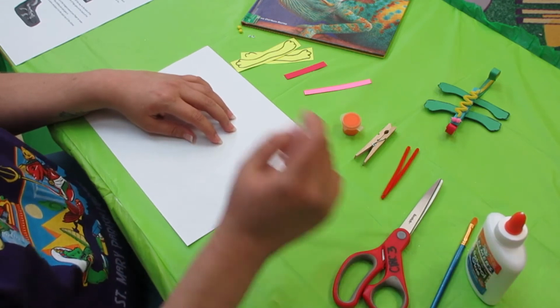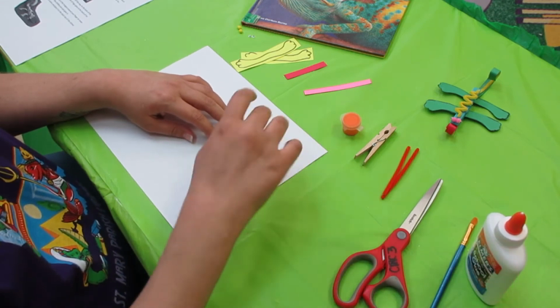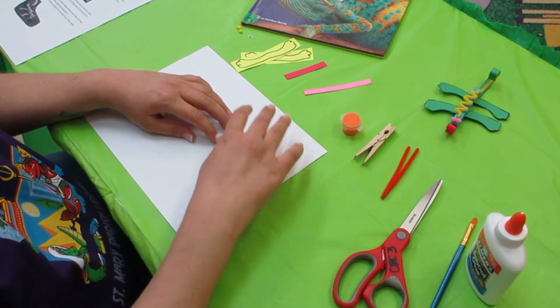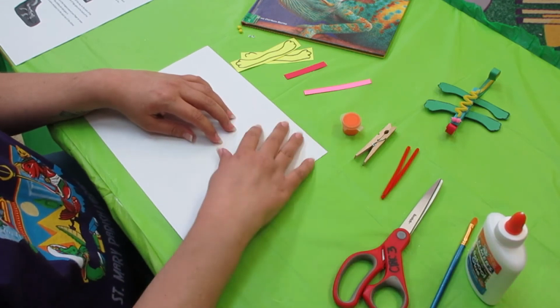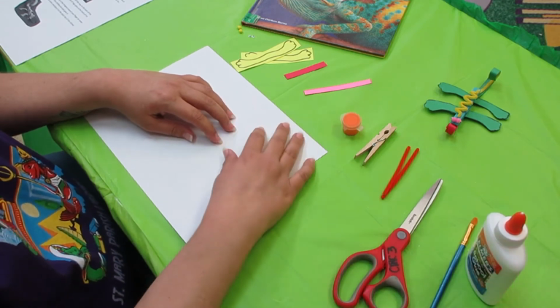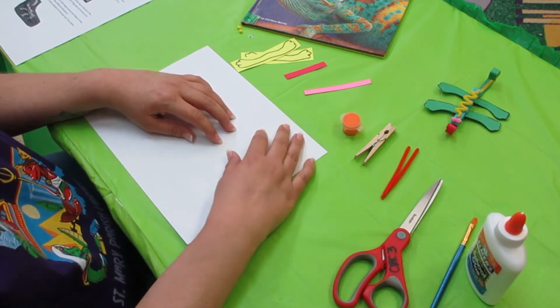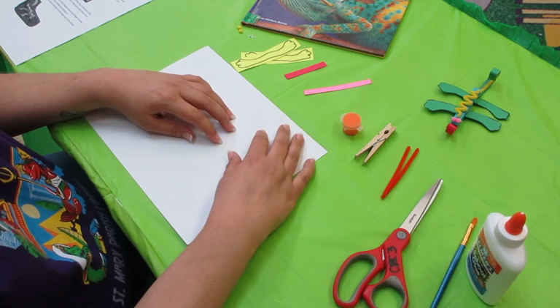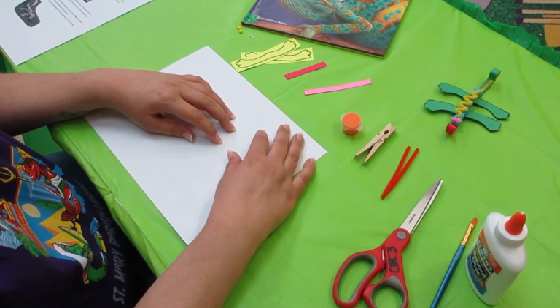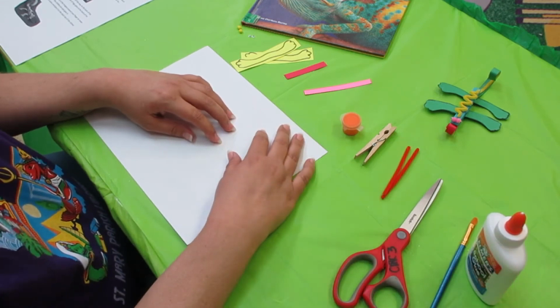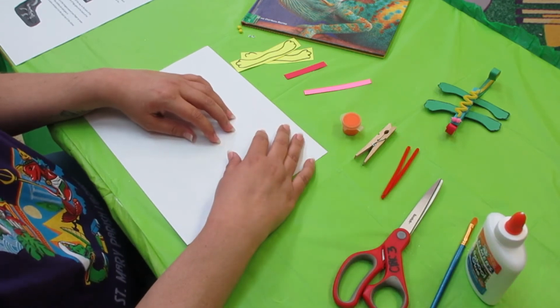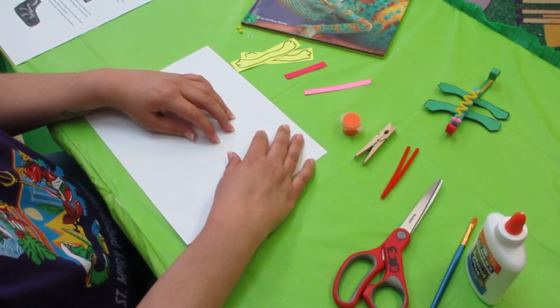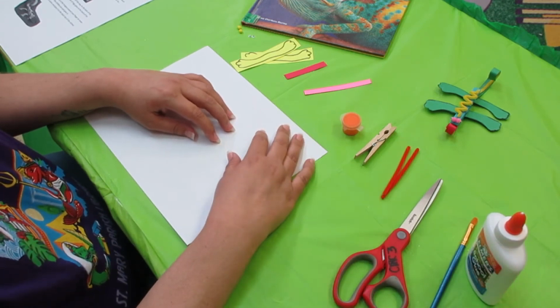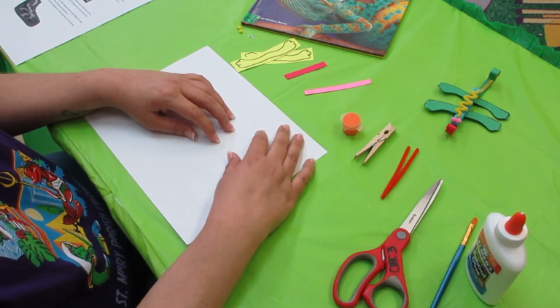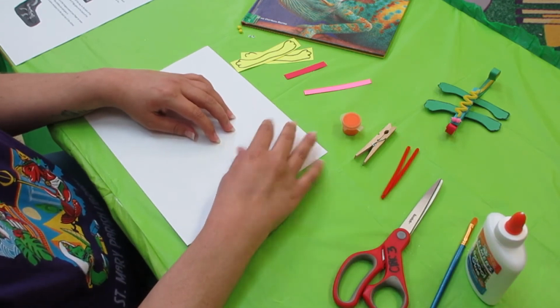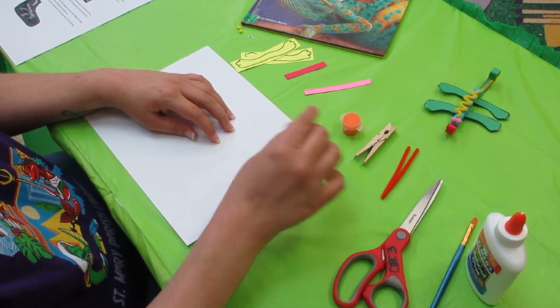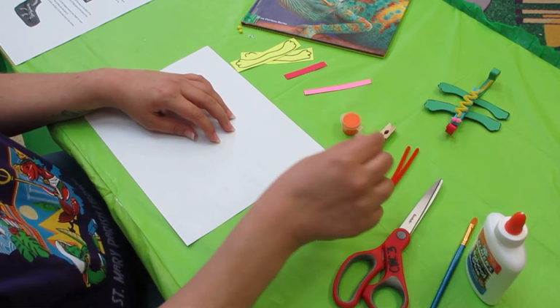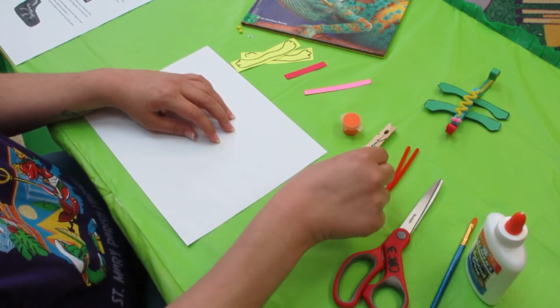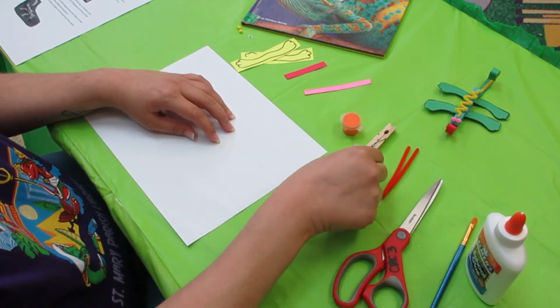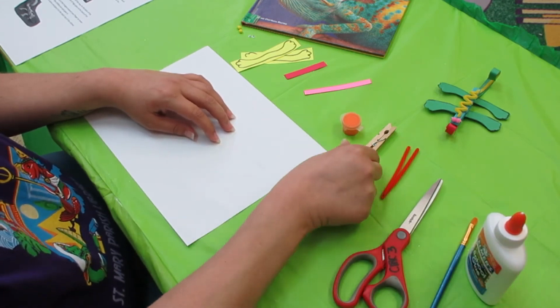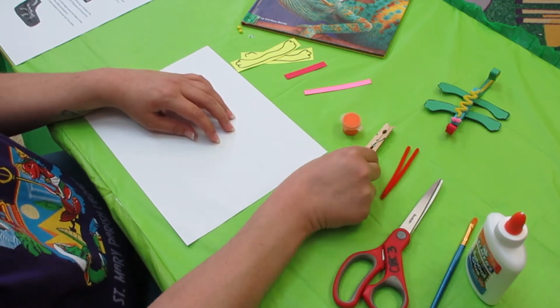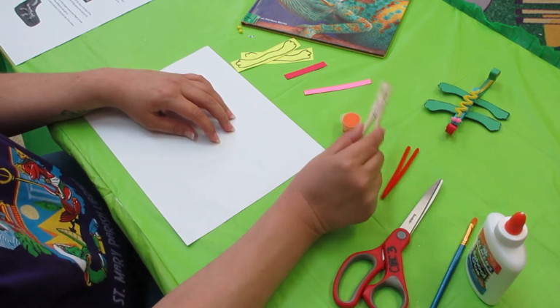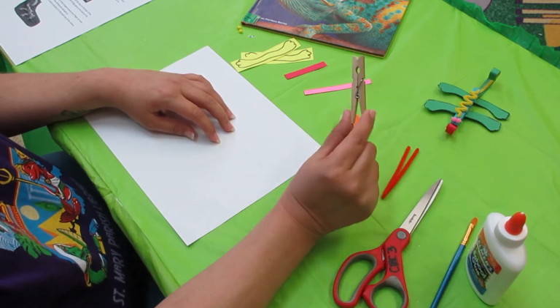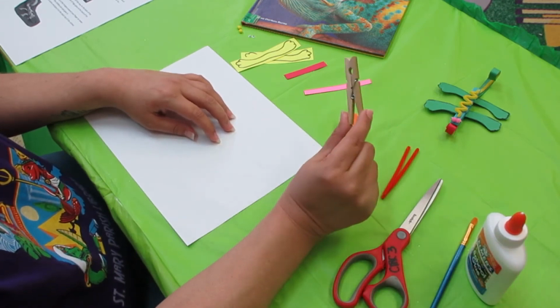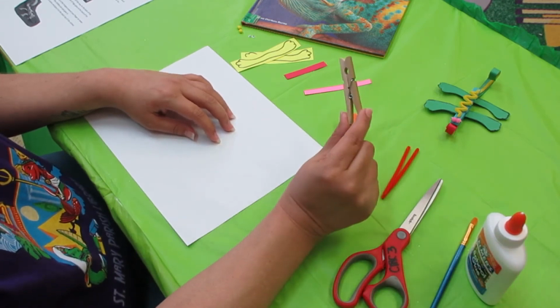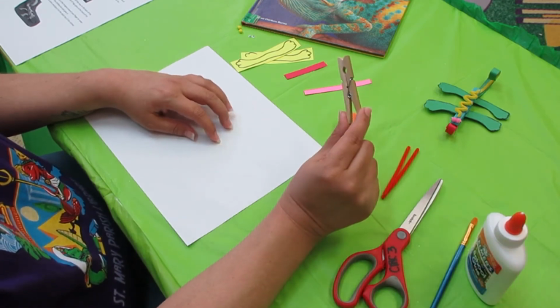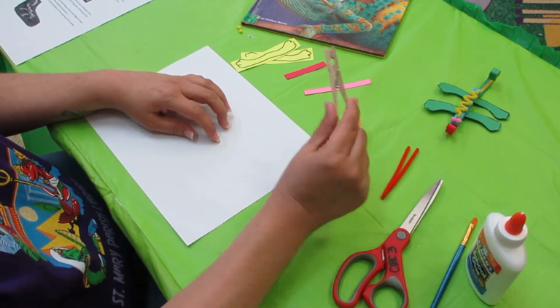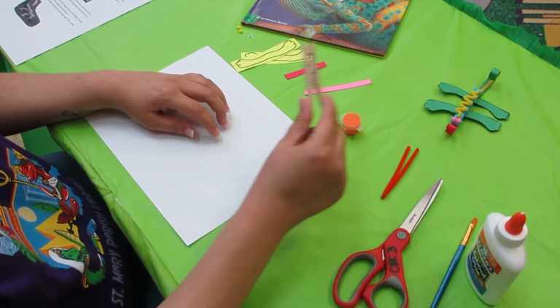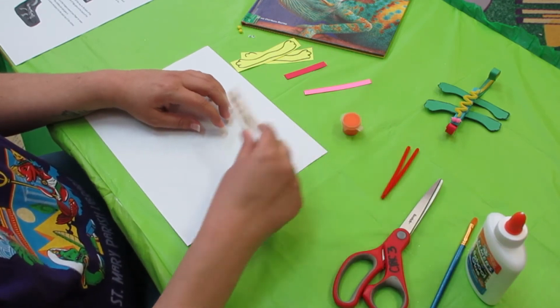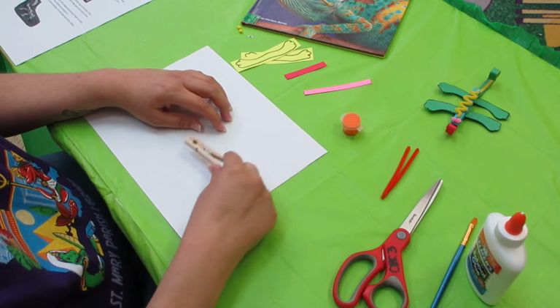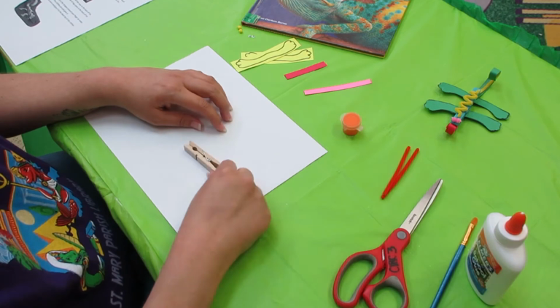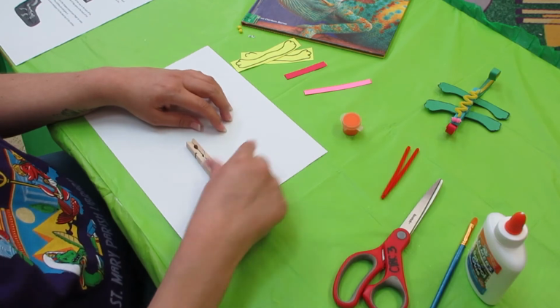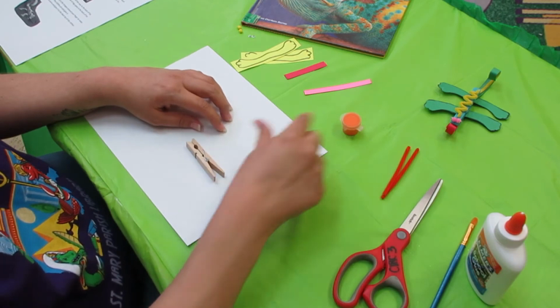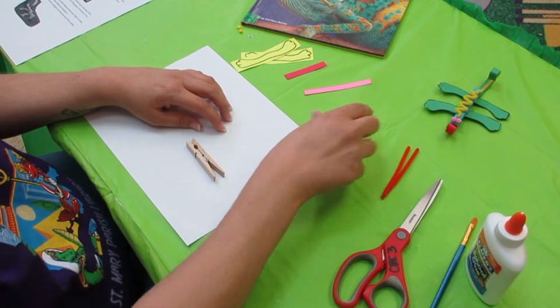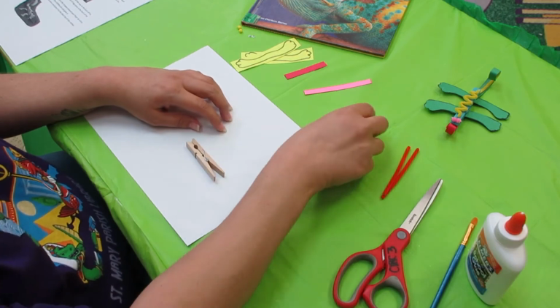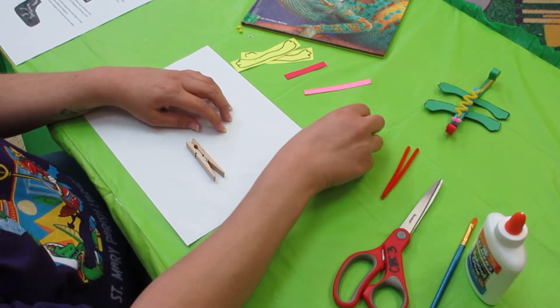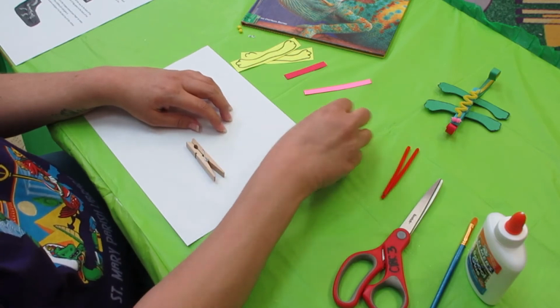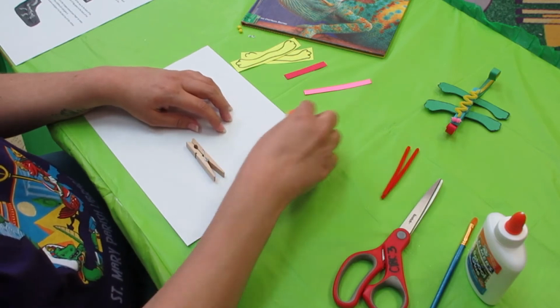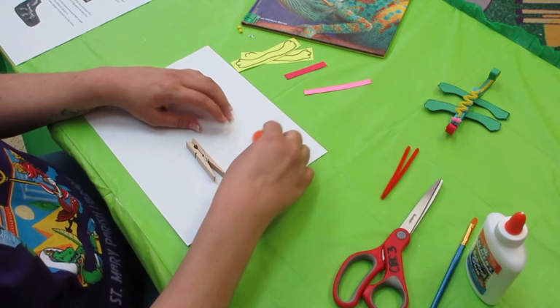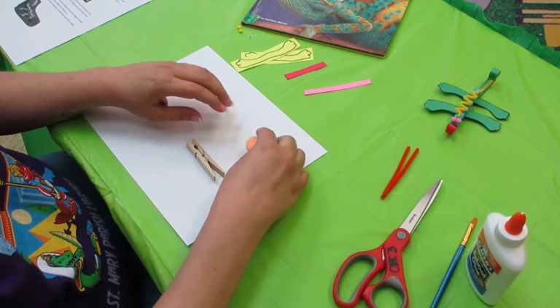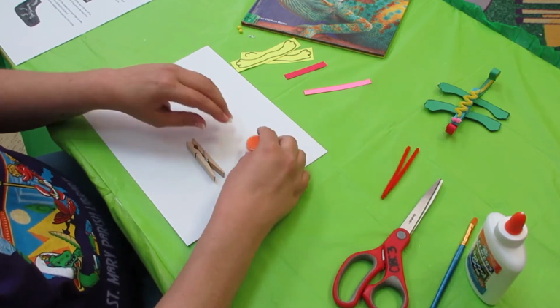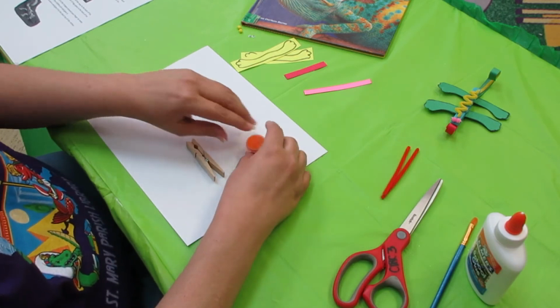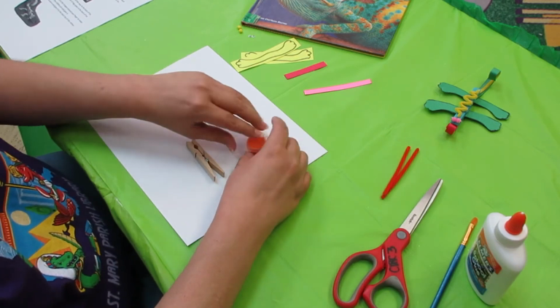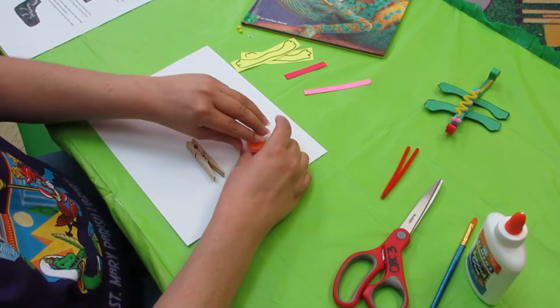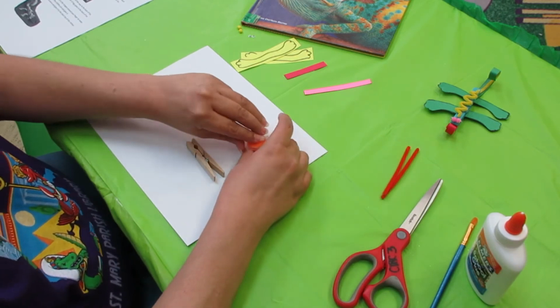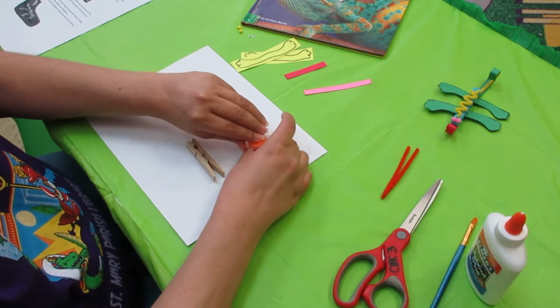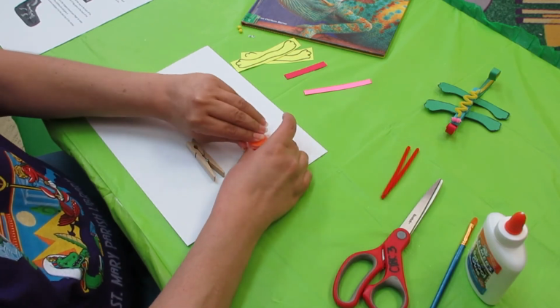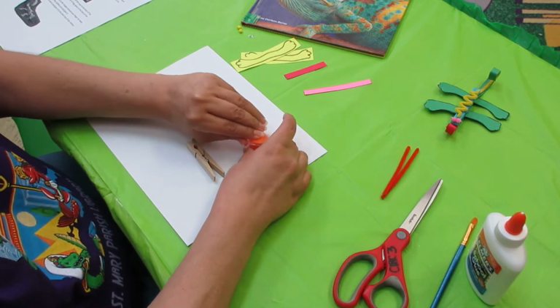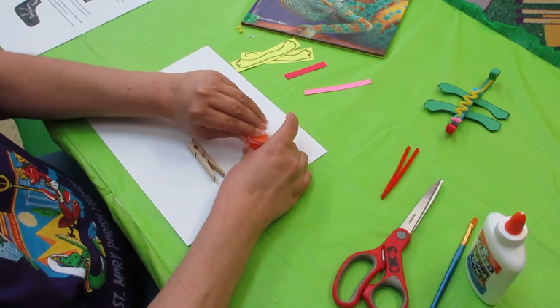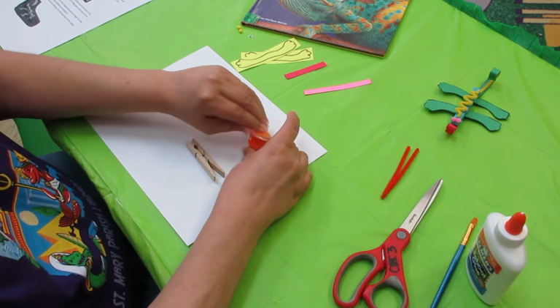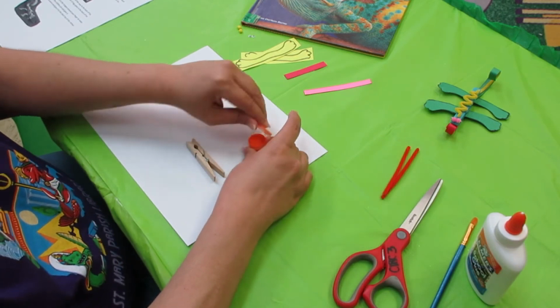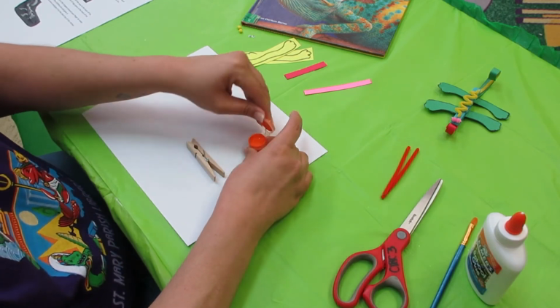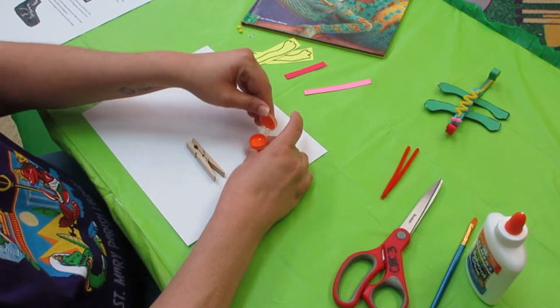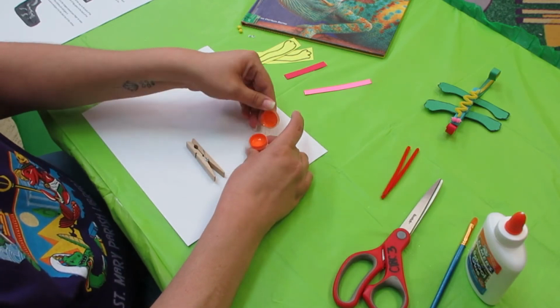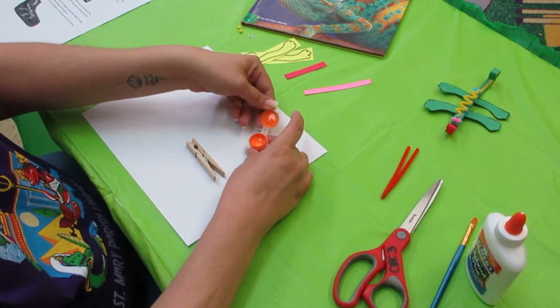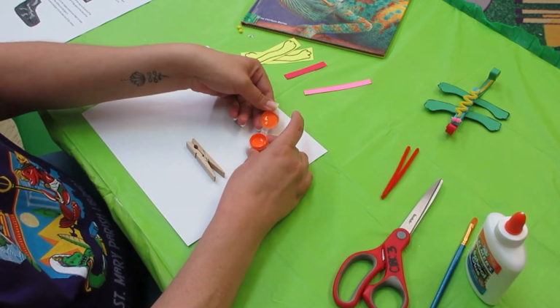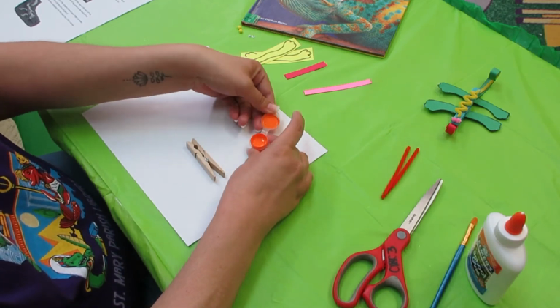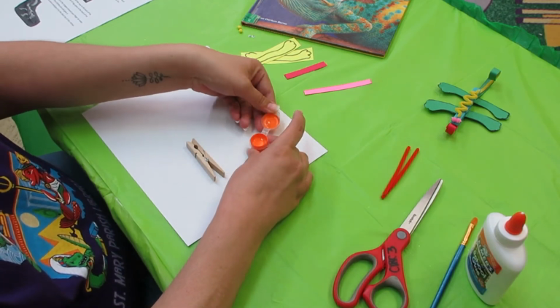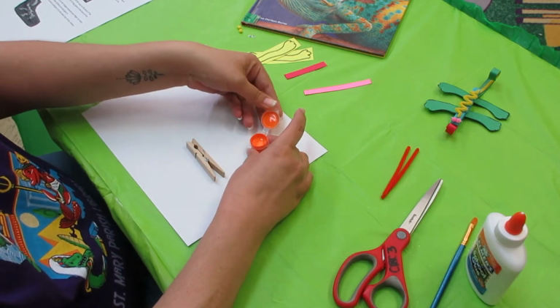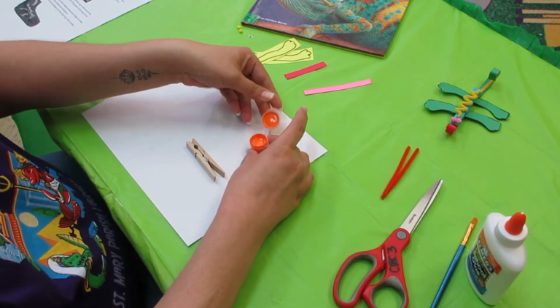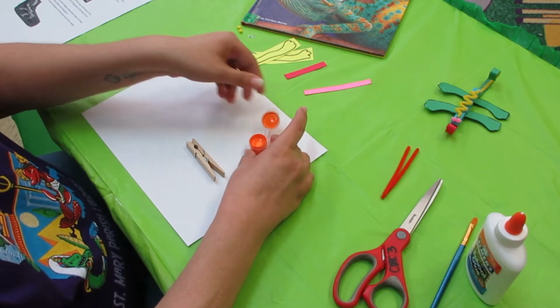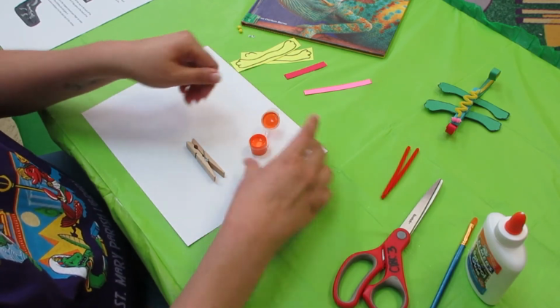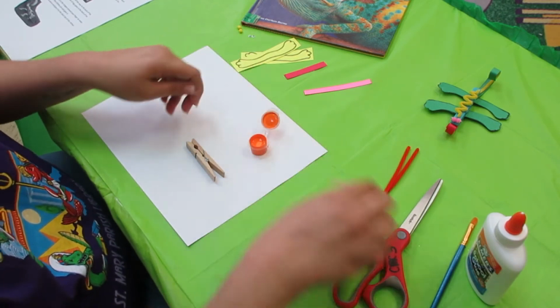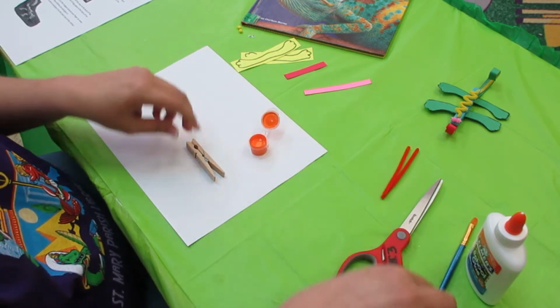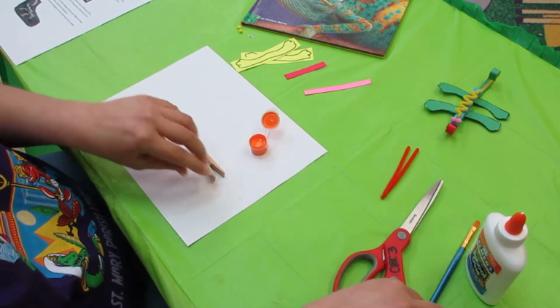First thing we're going to do is take our clothespin, get our paint, and paint our clothespin.